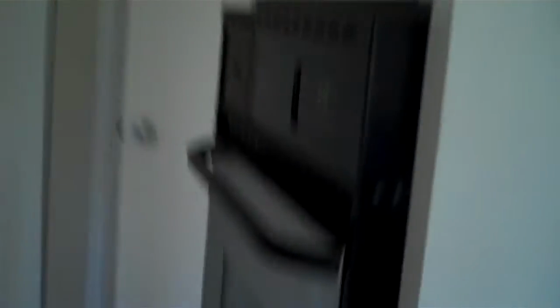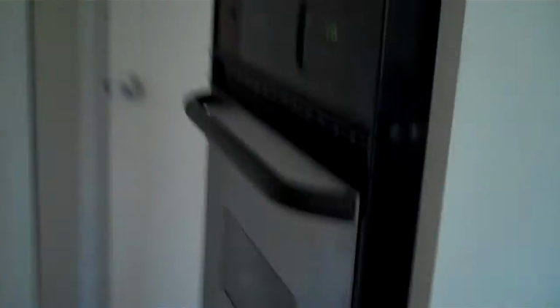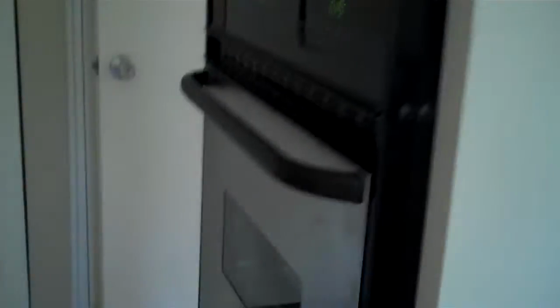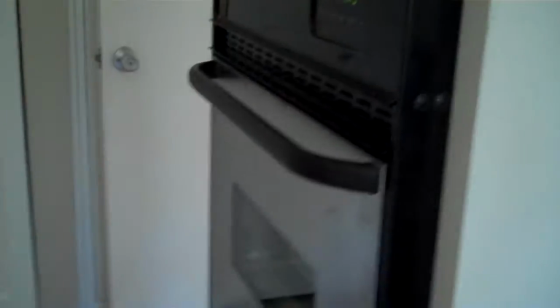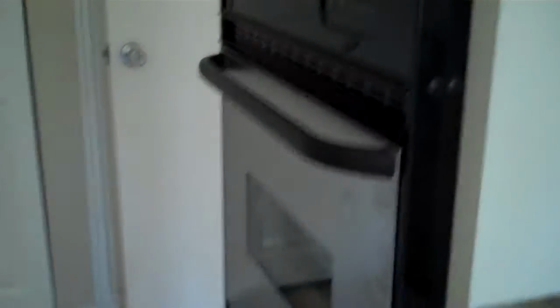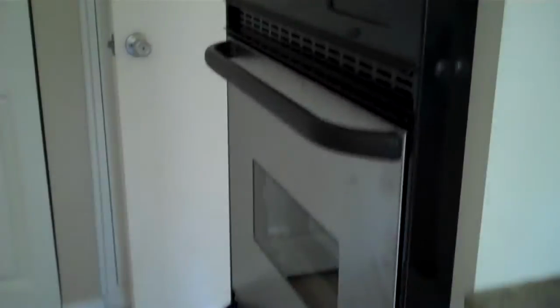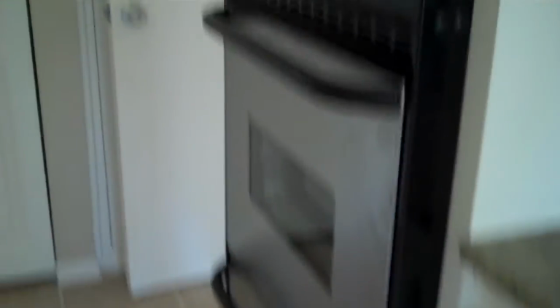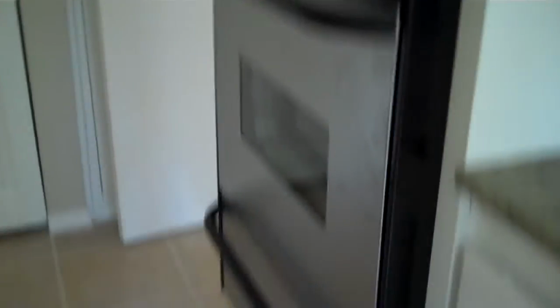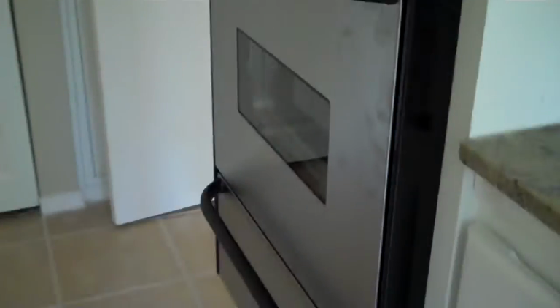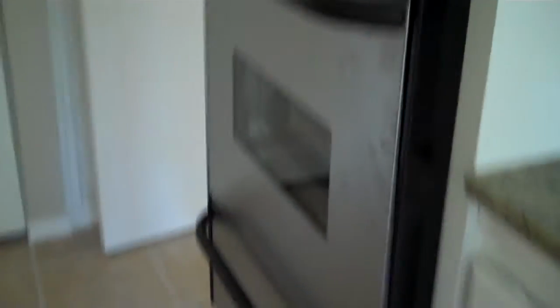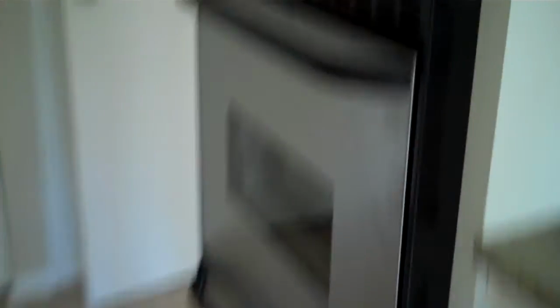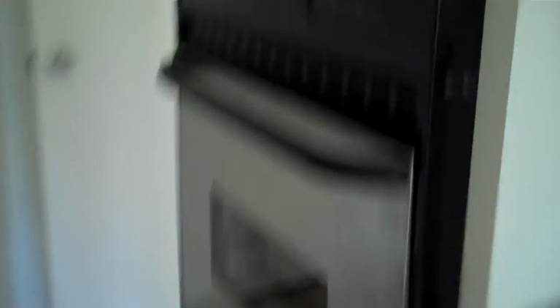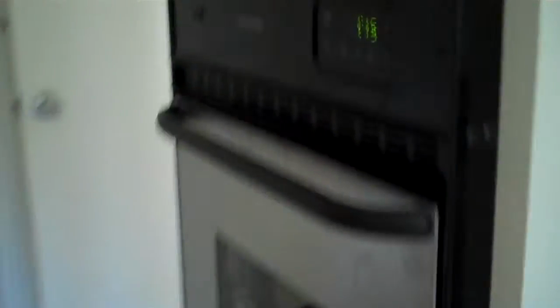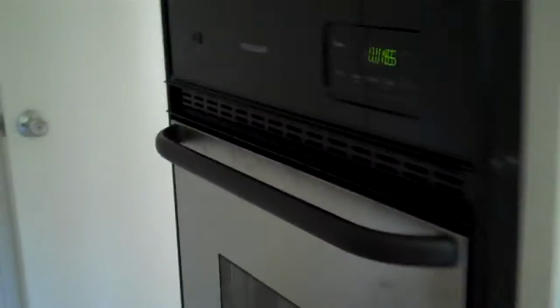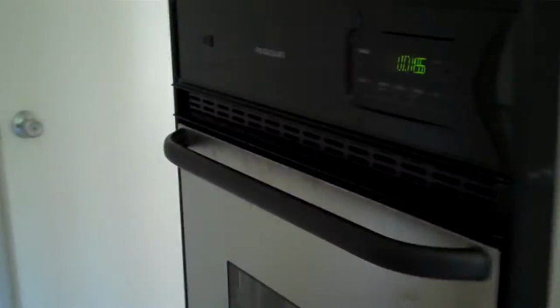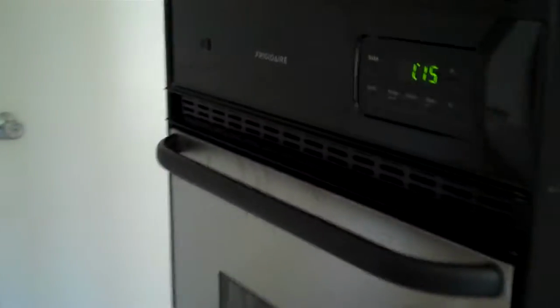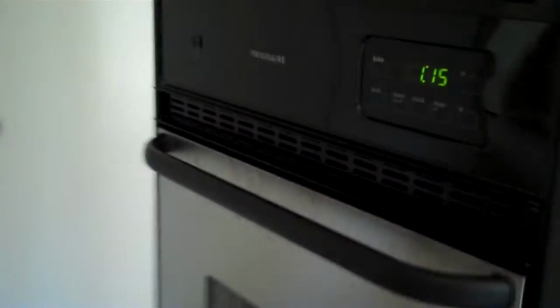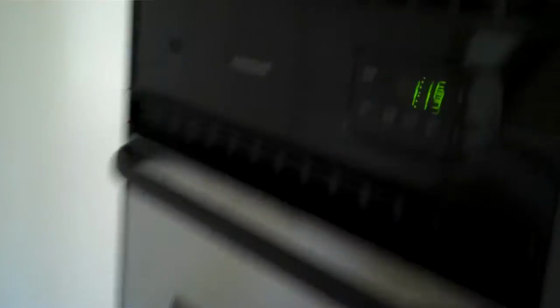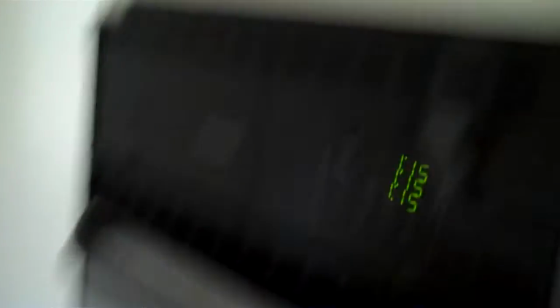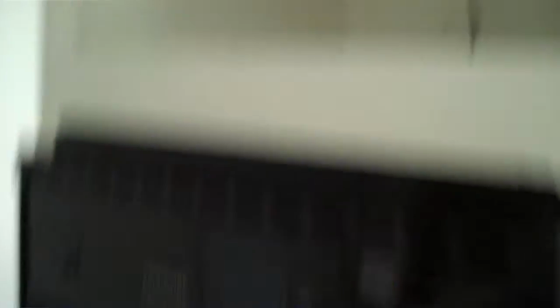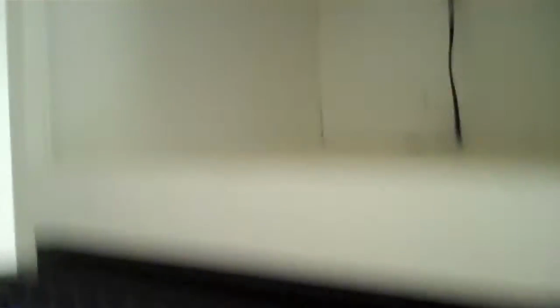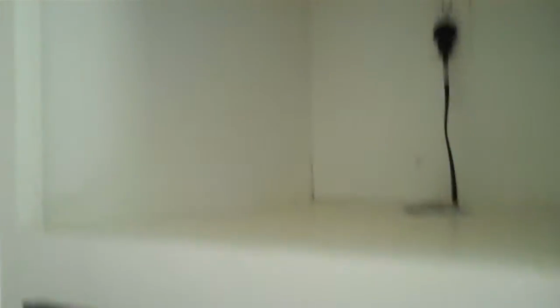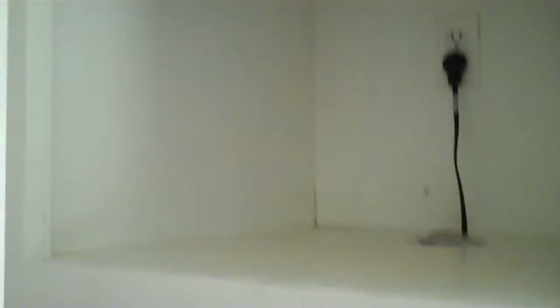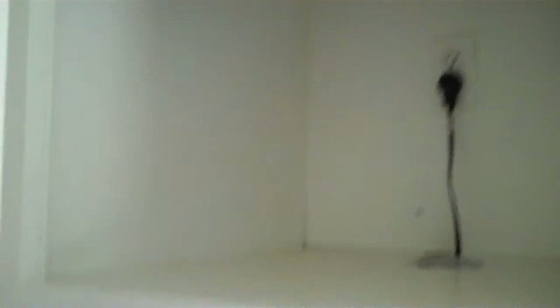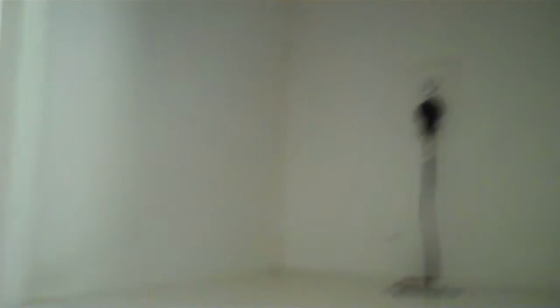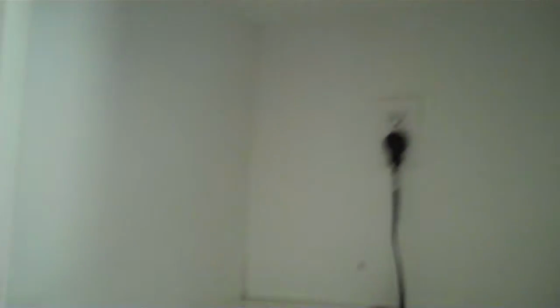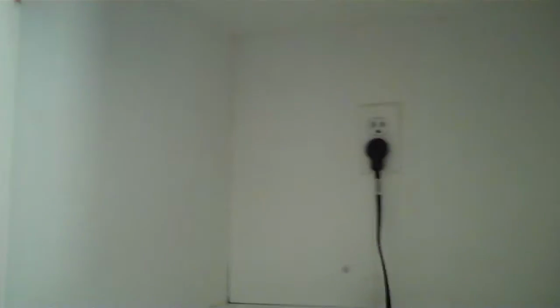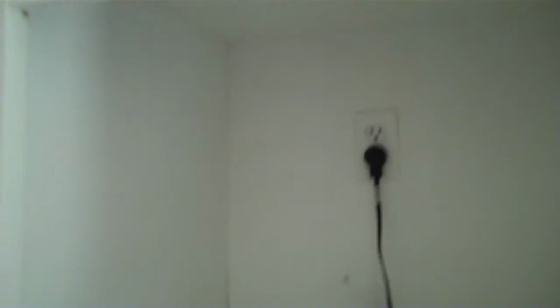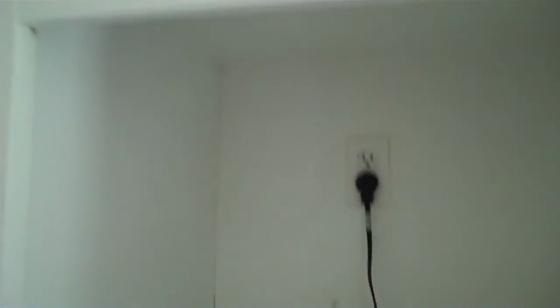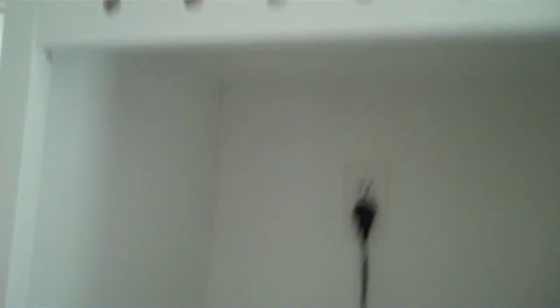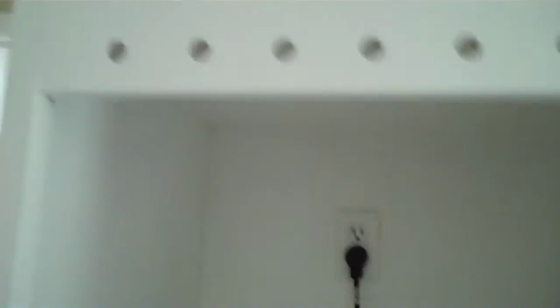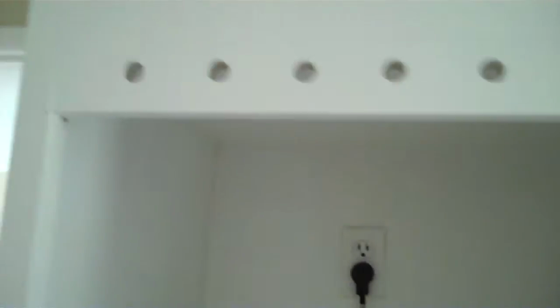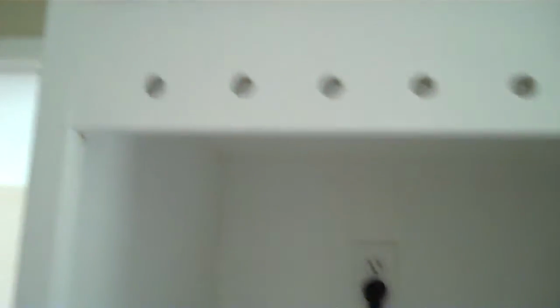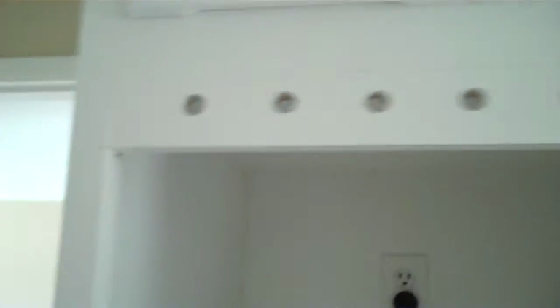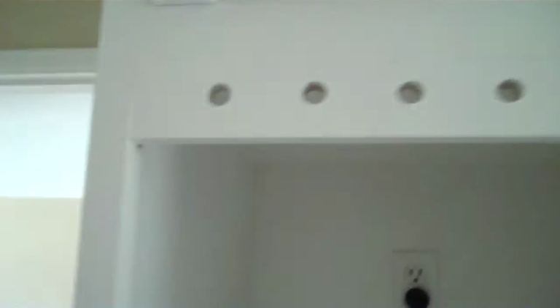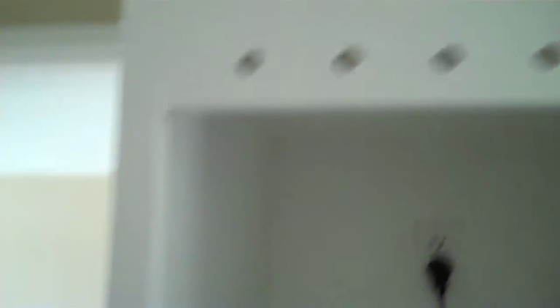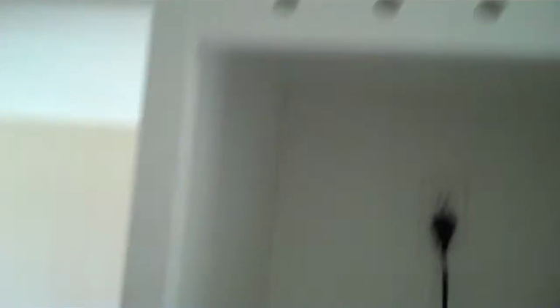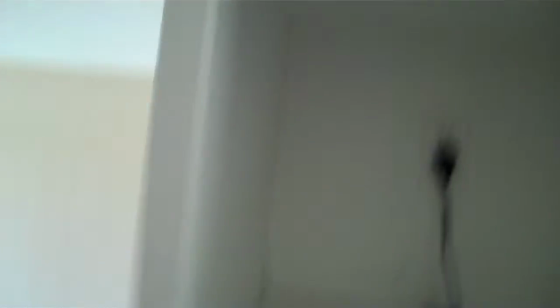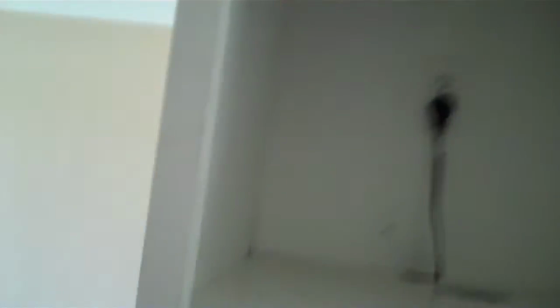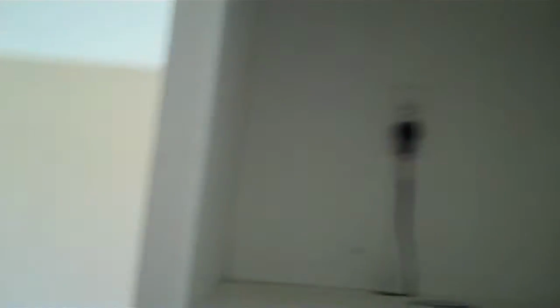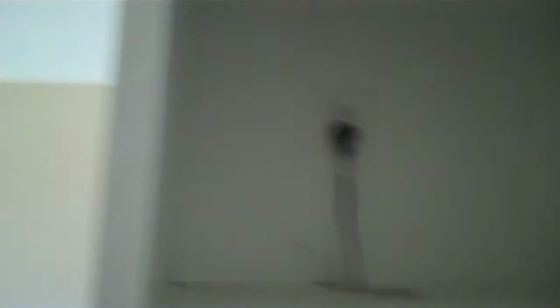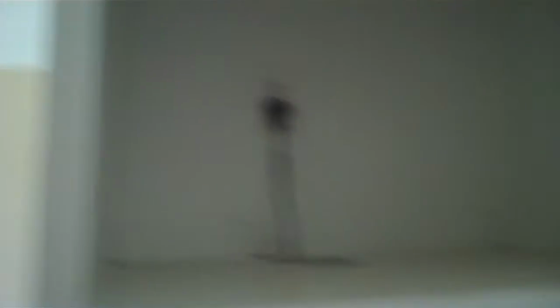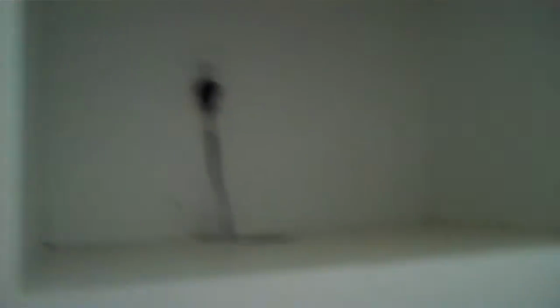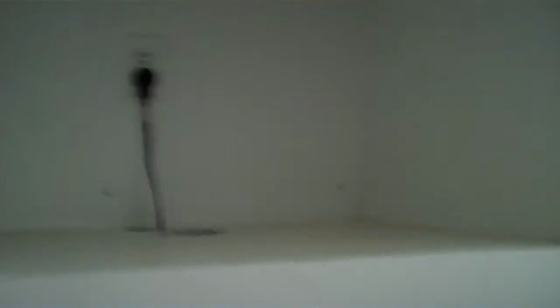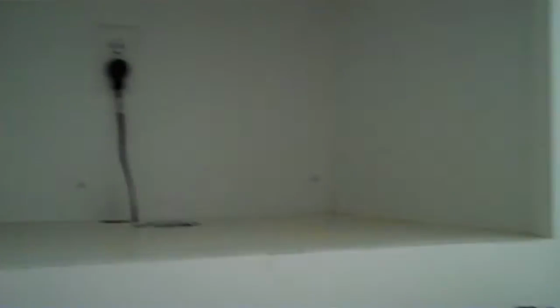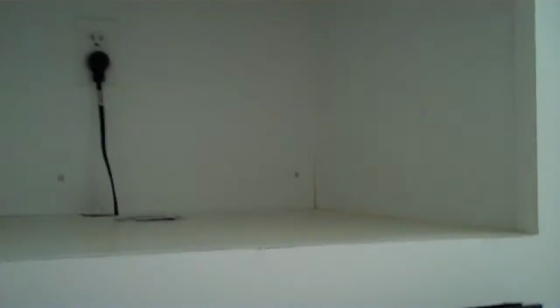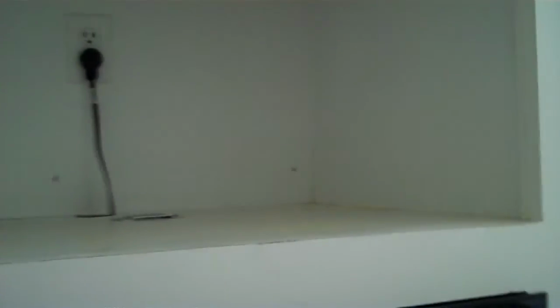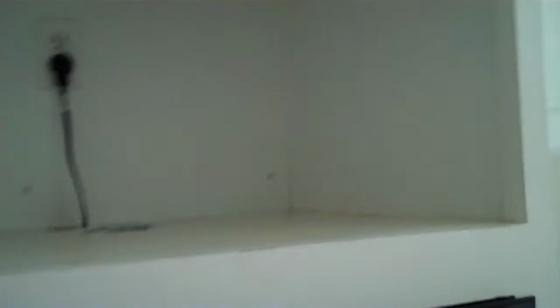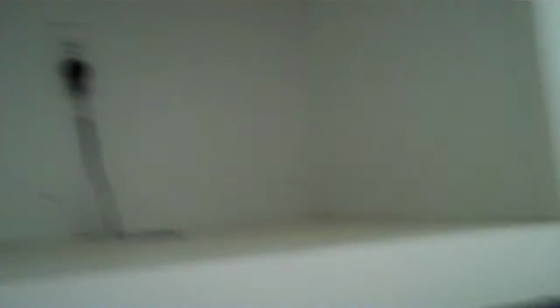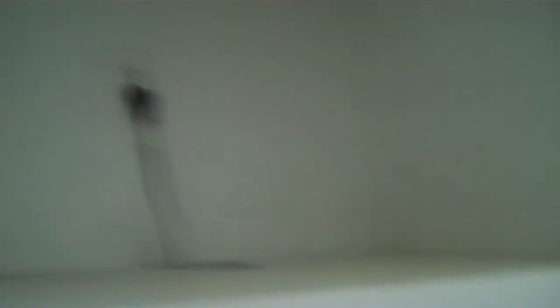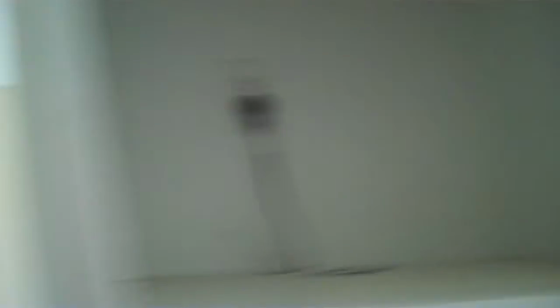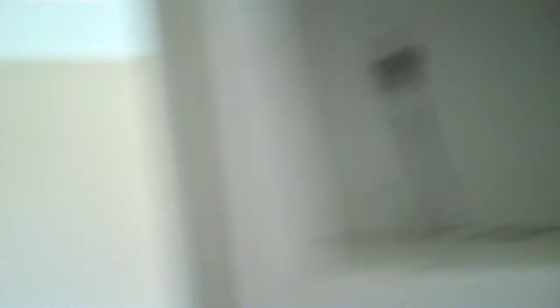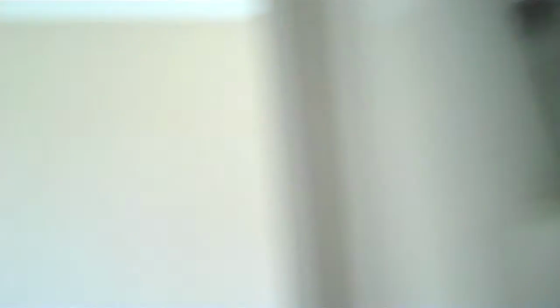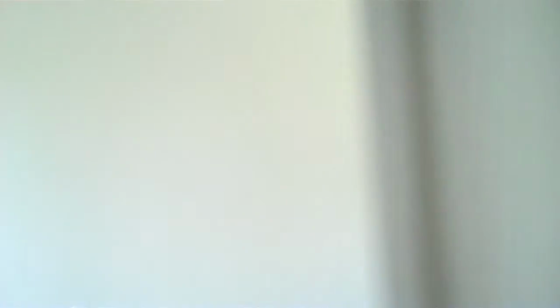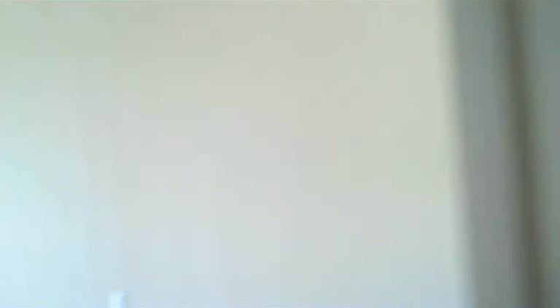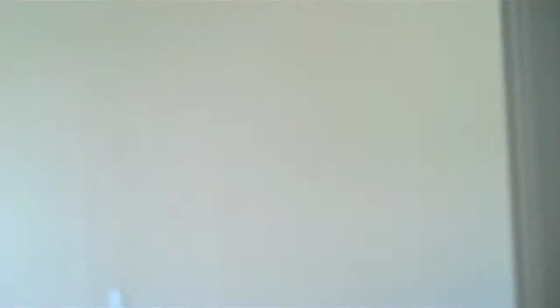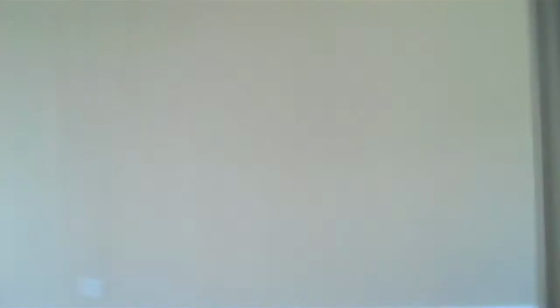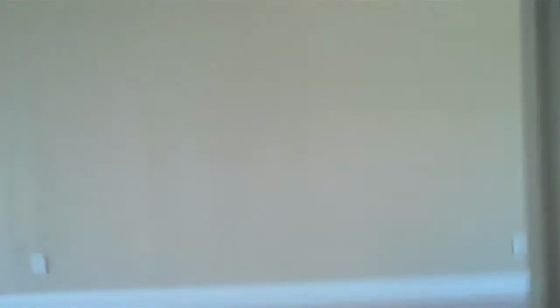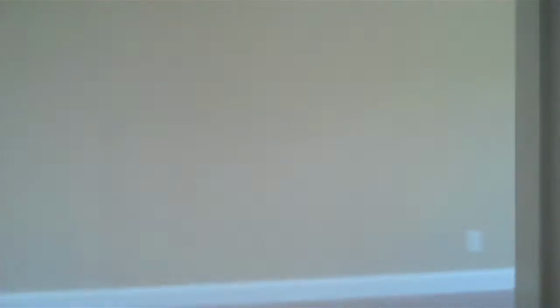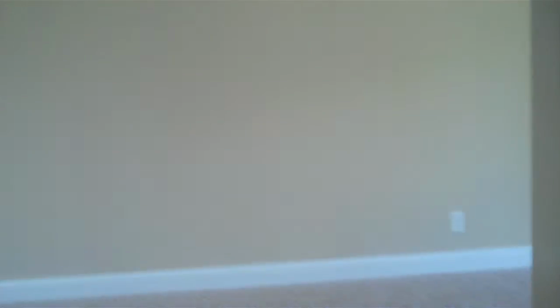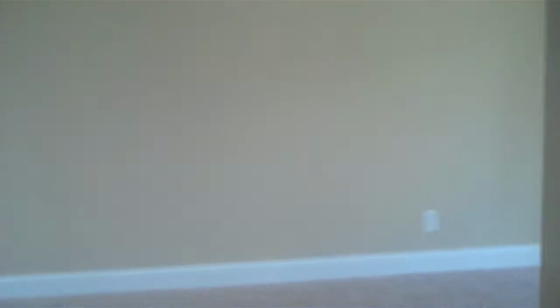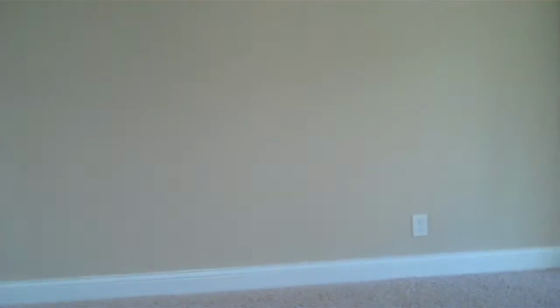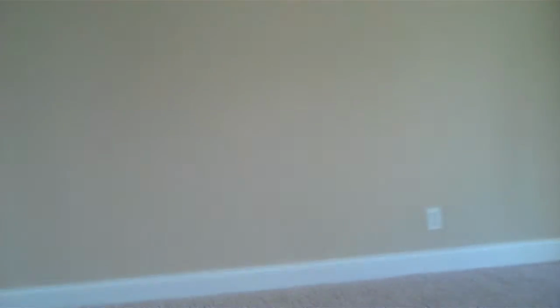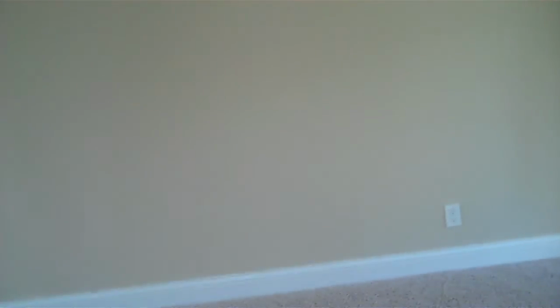Formerly there was no oven, but now that's been fixed. And there is no microwave, although there's a spot for it.